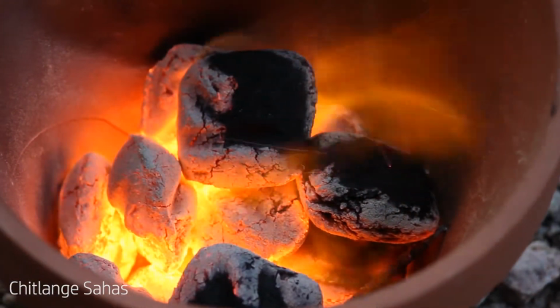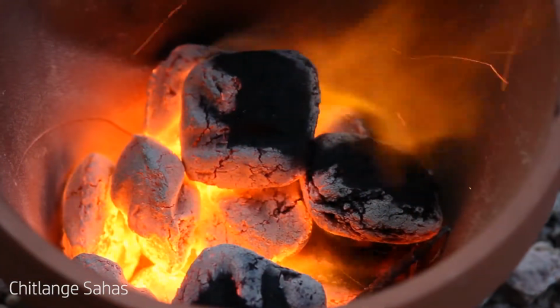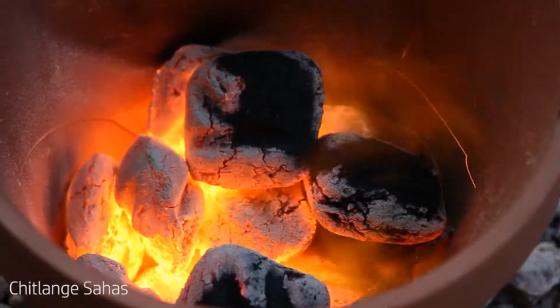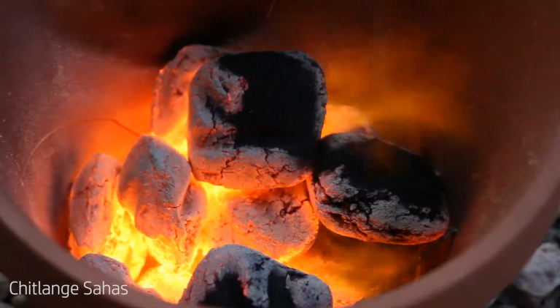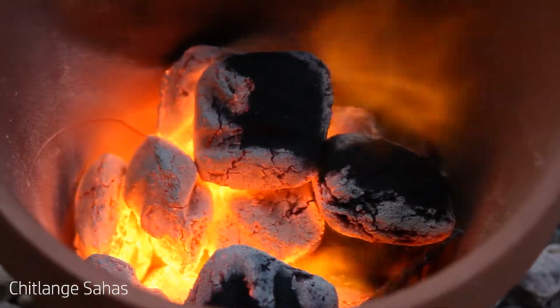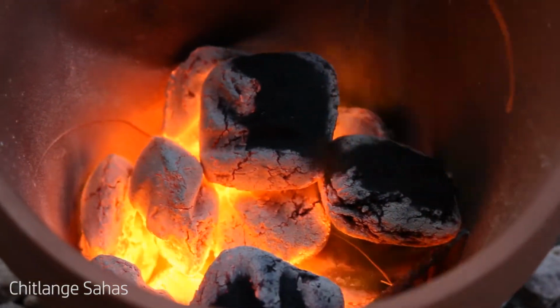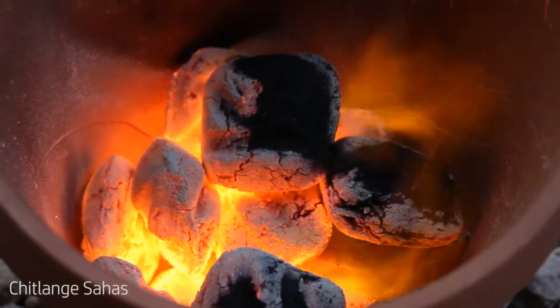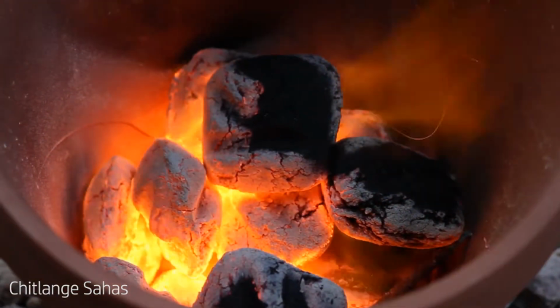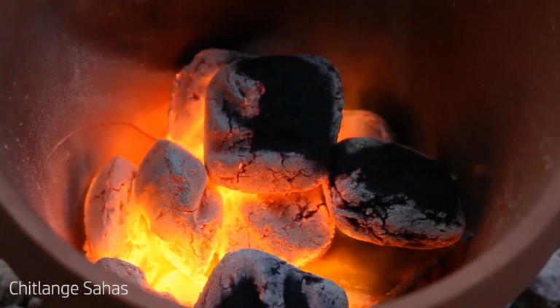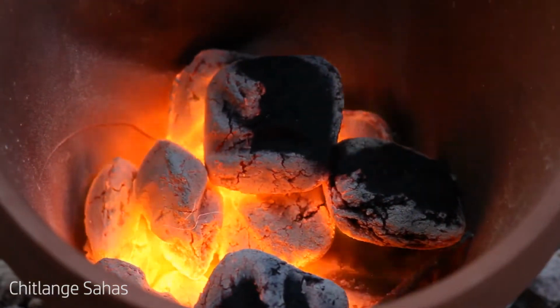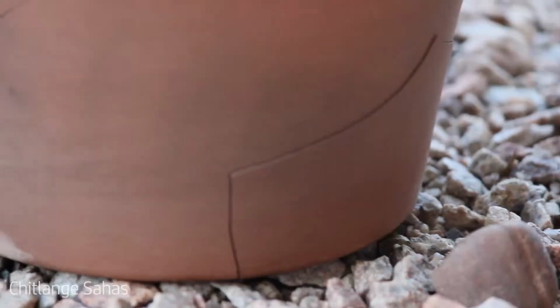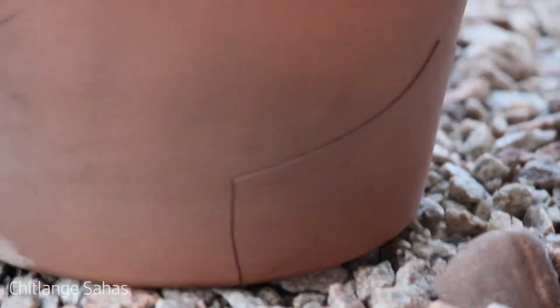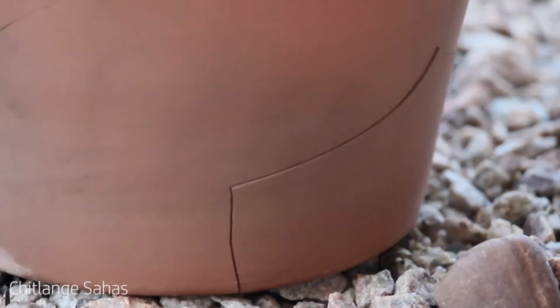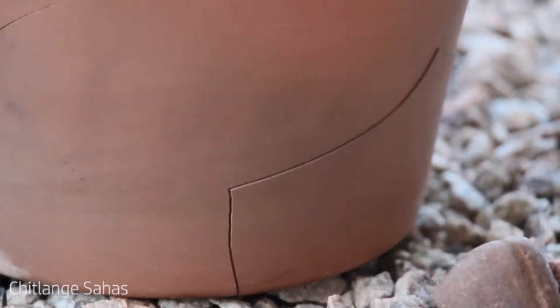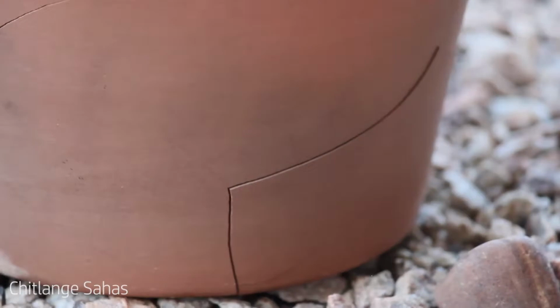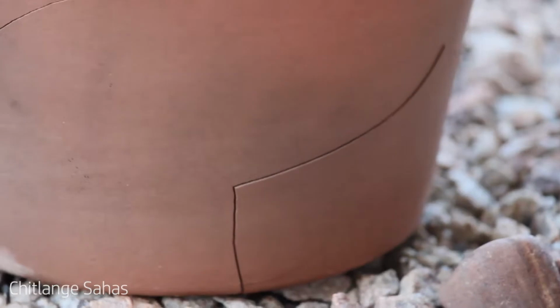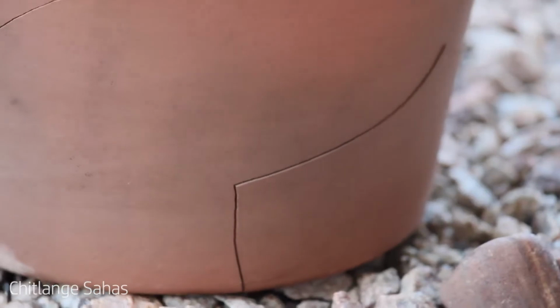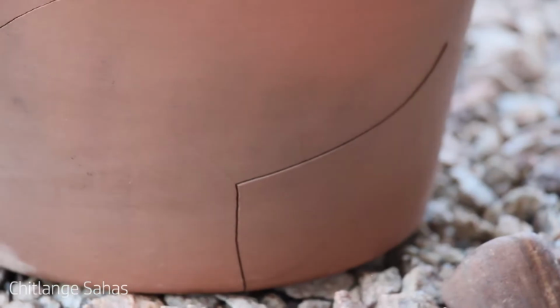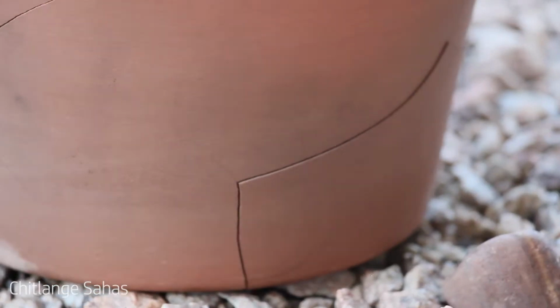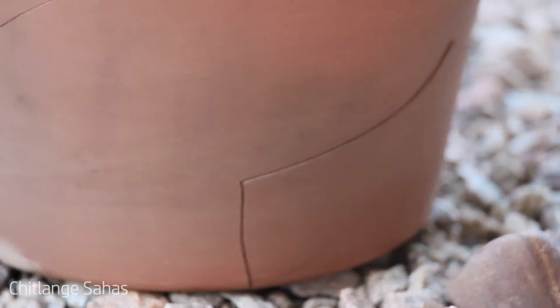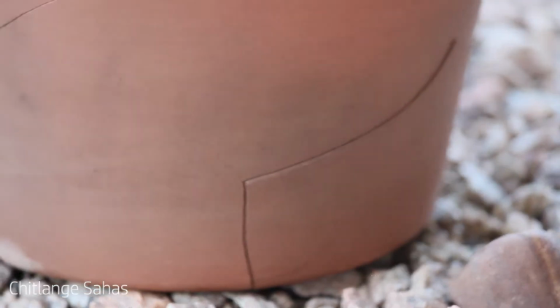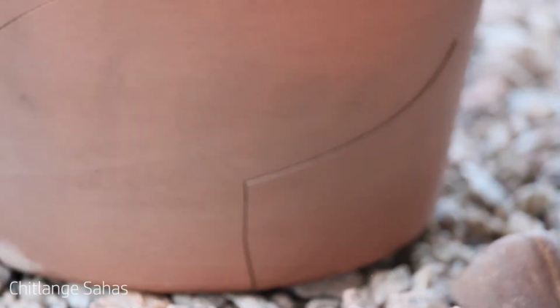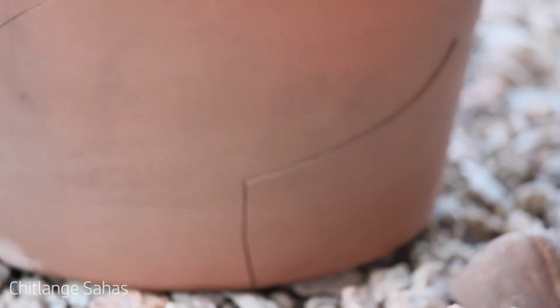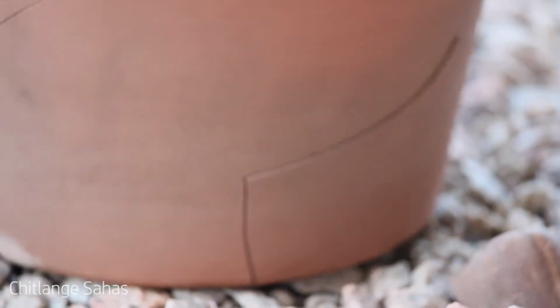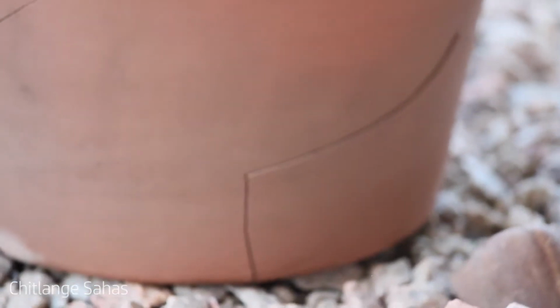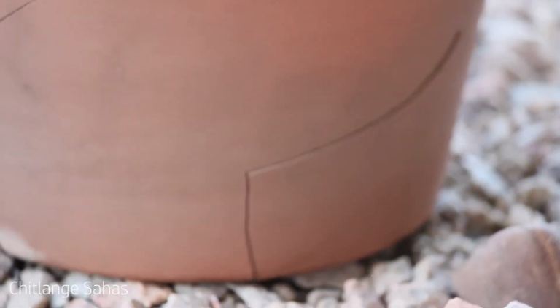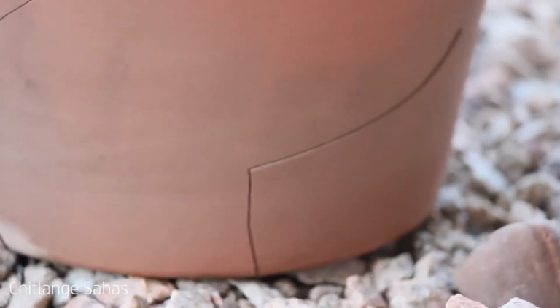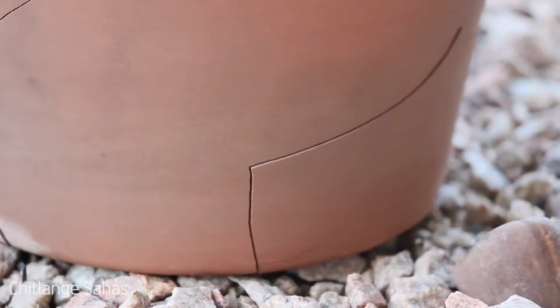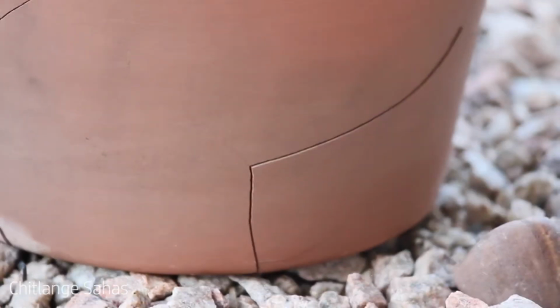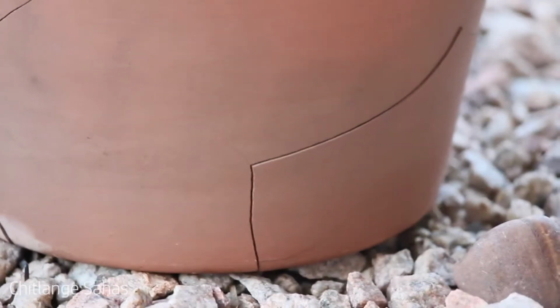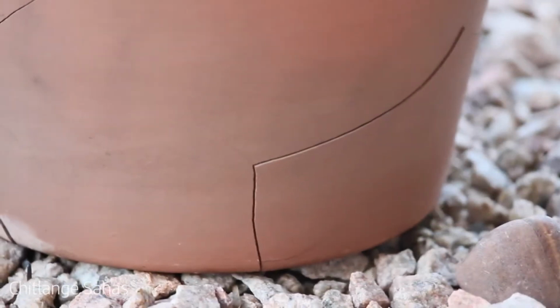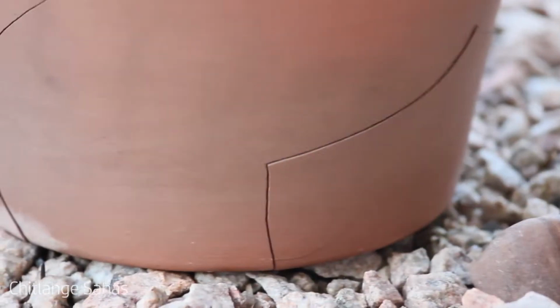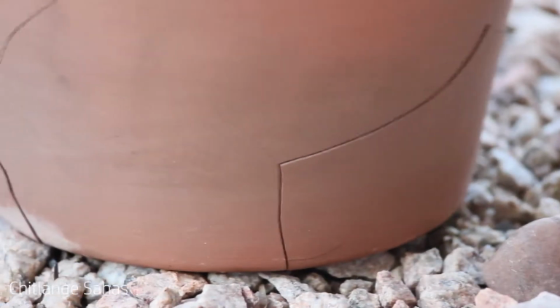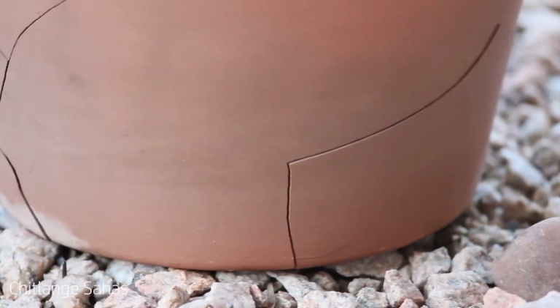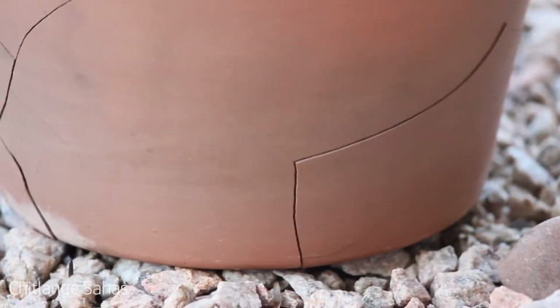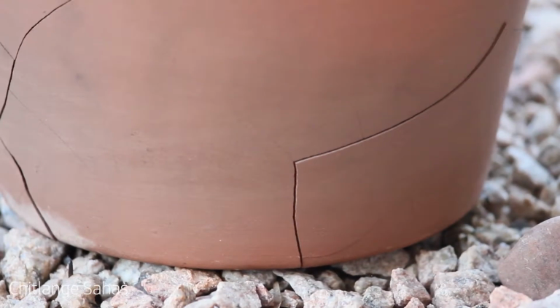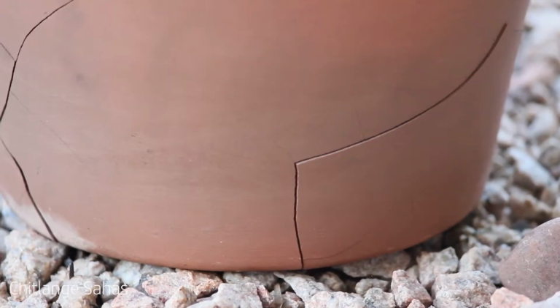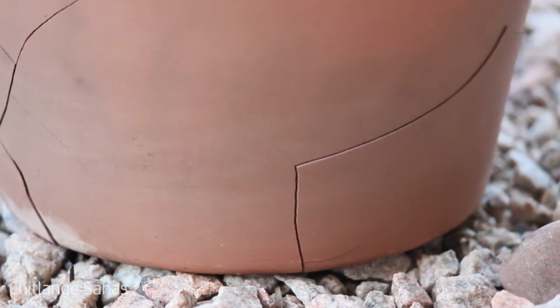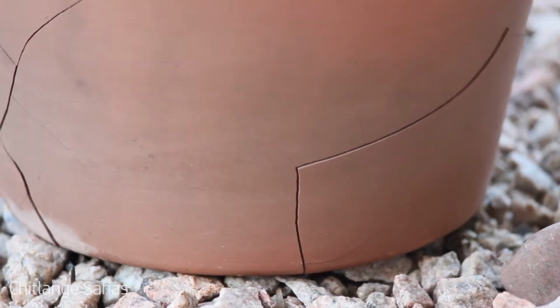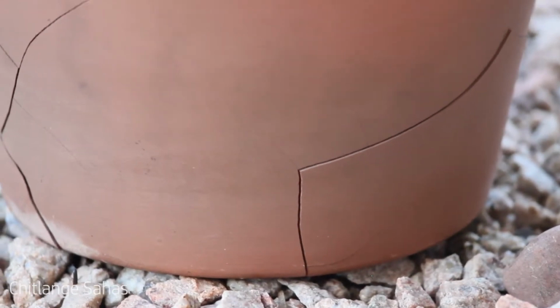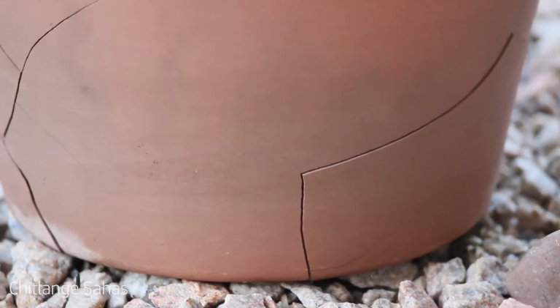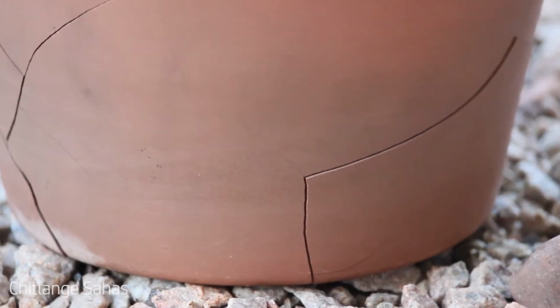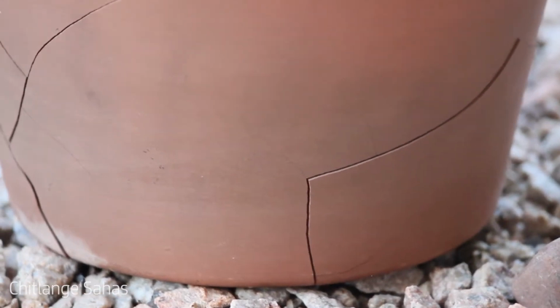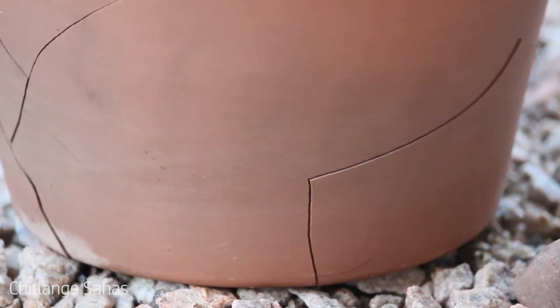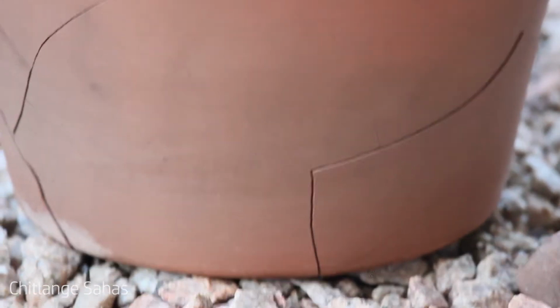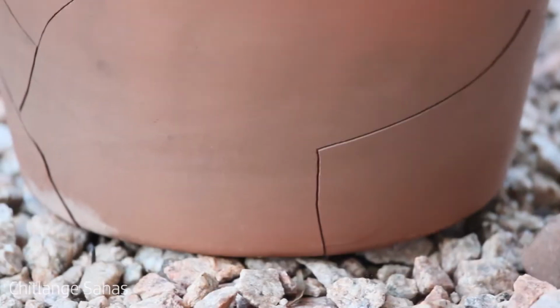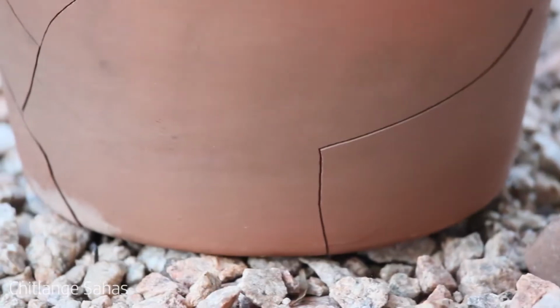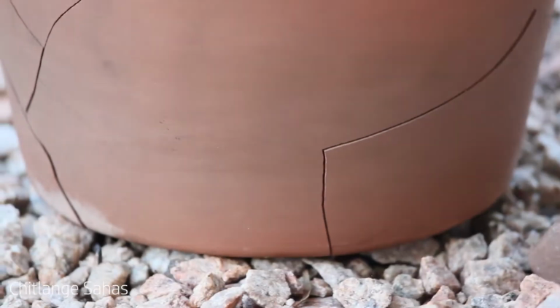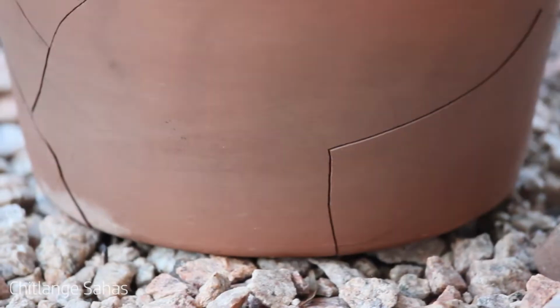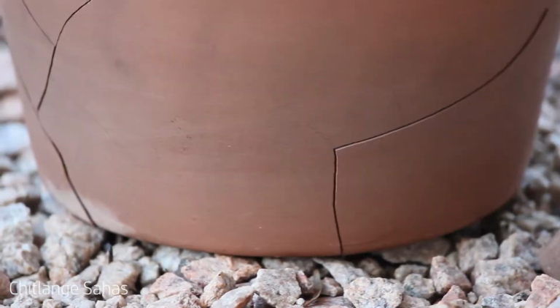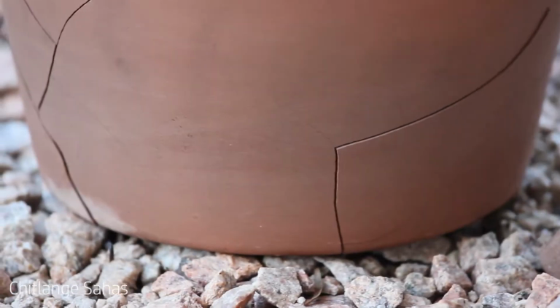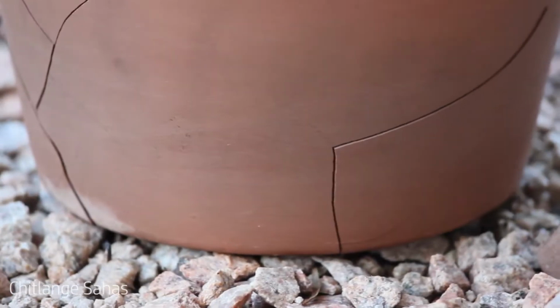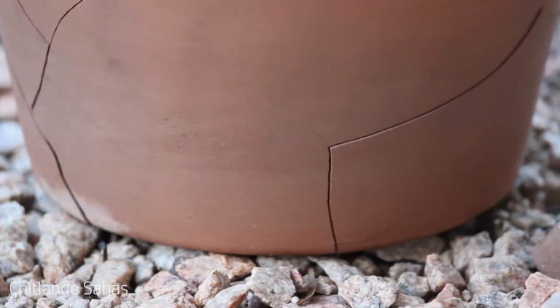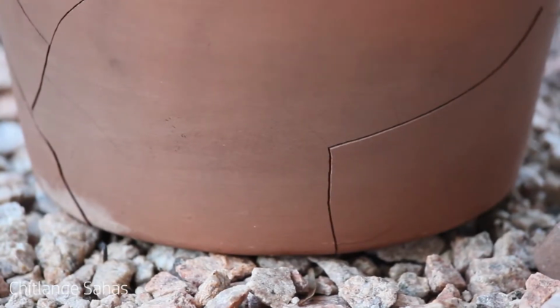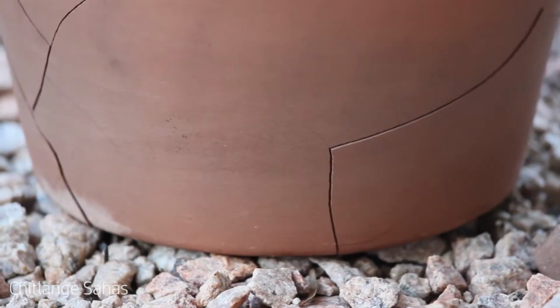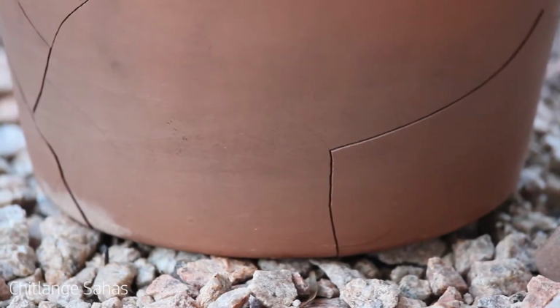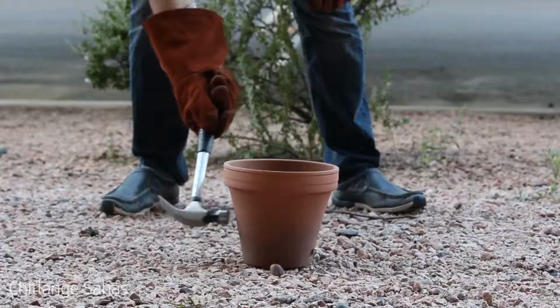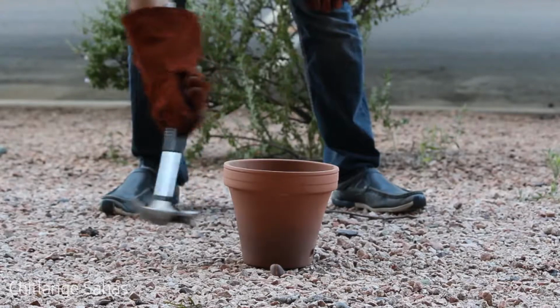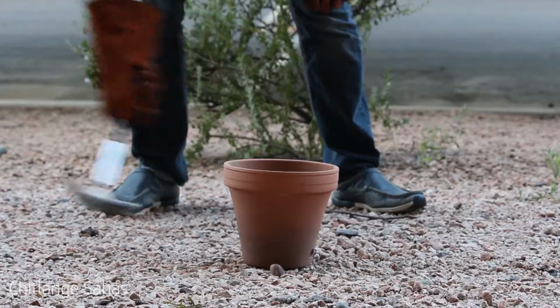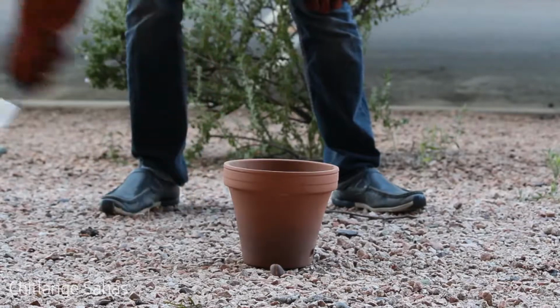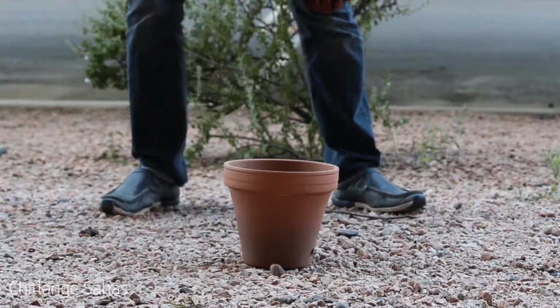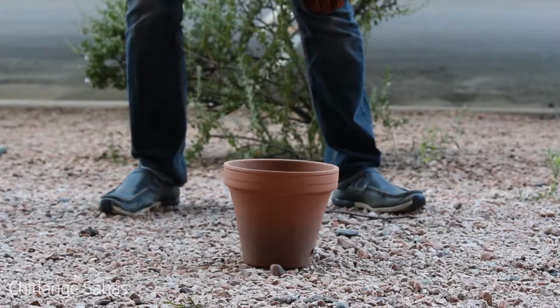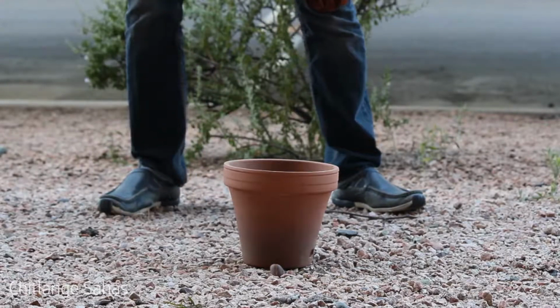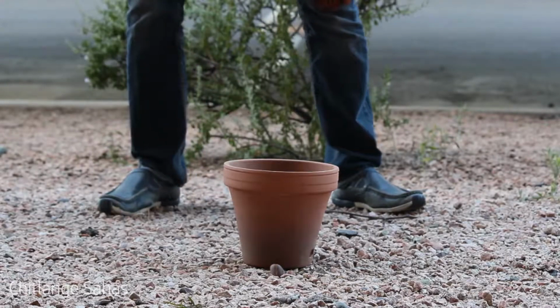Apparently the clay pot couldn't handle thermal shock and it cracked, so I decided to knock it out with a hammer and start over with a different method.